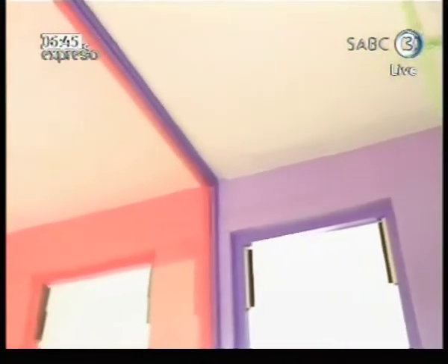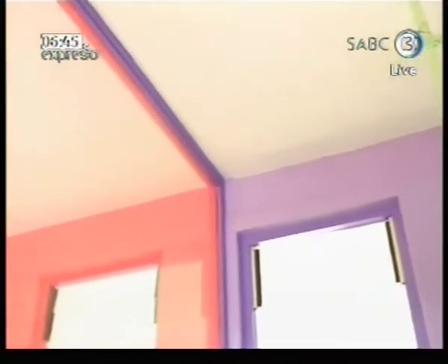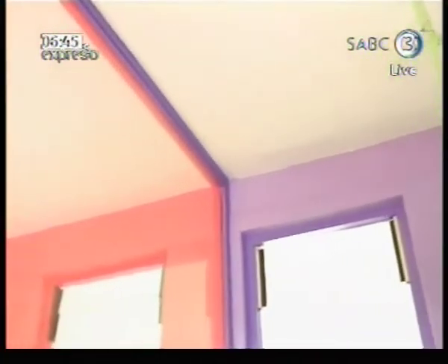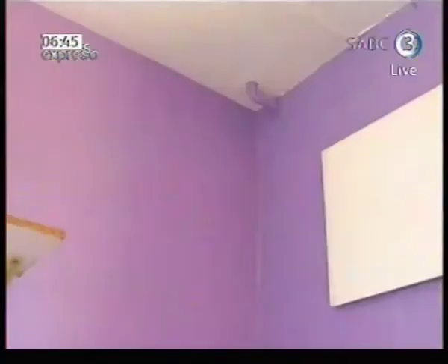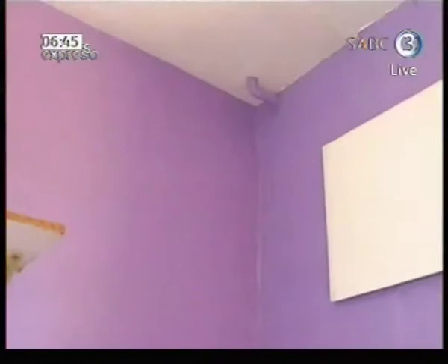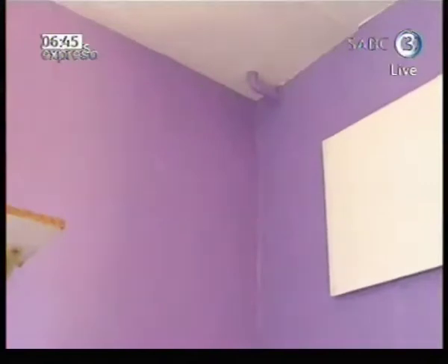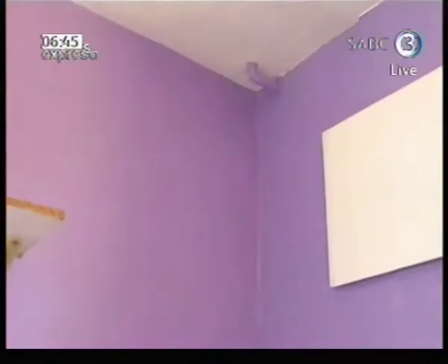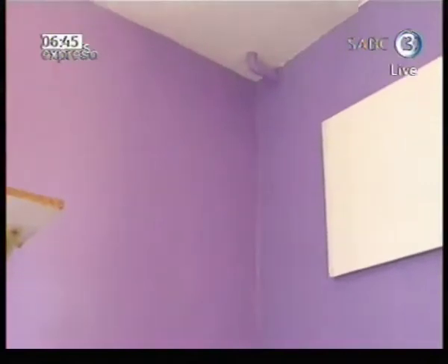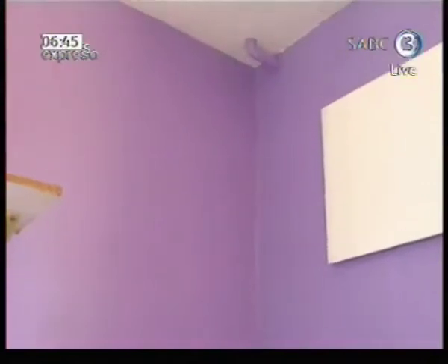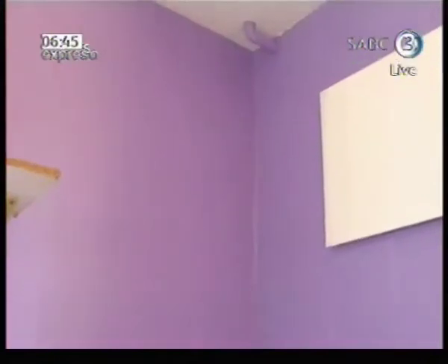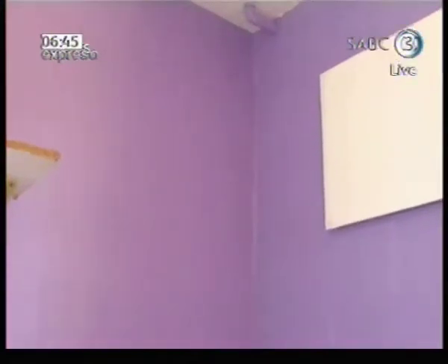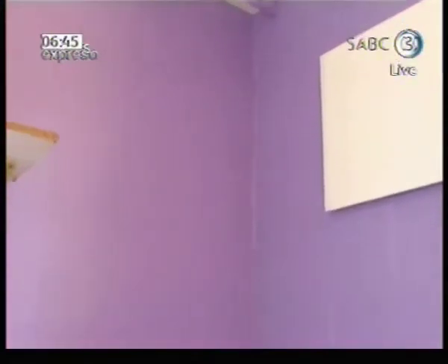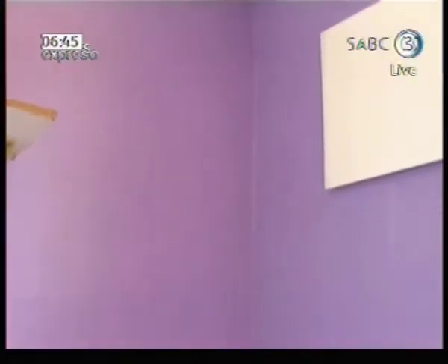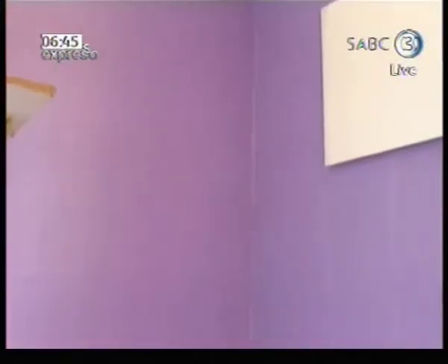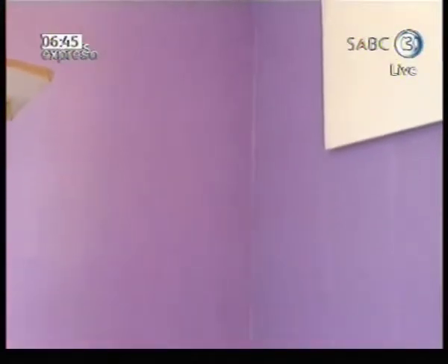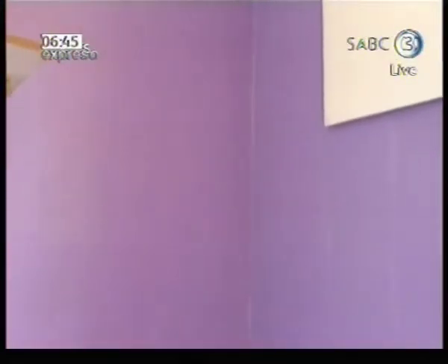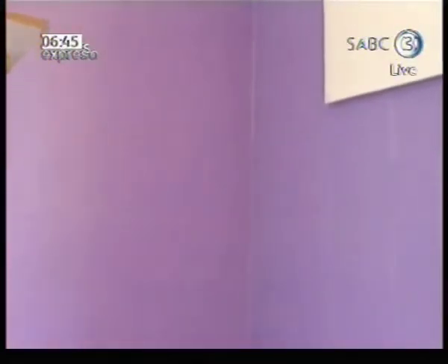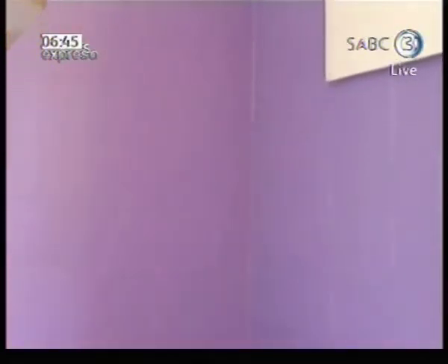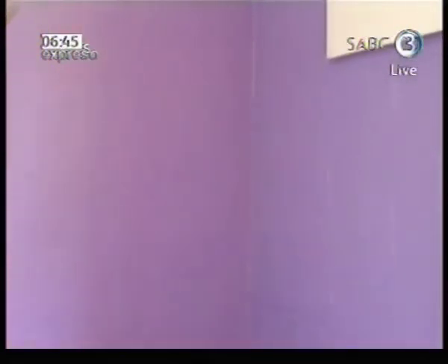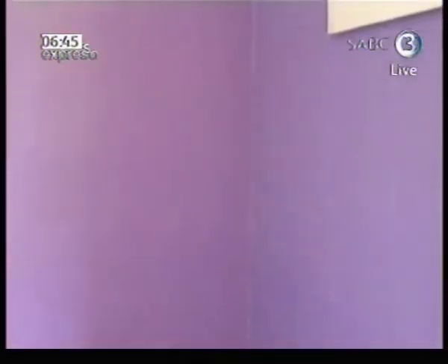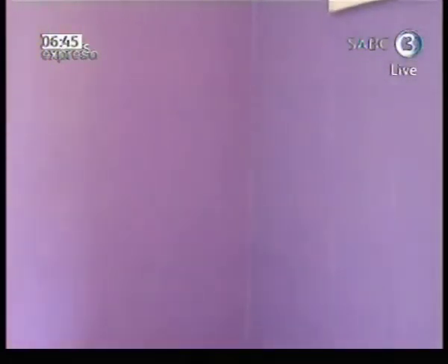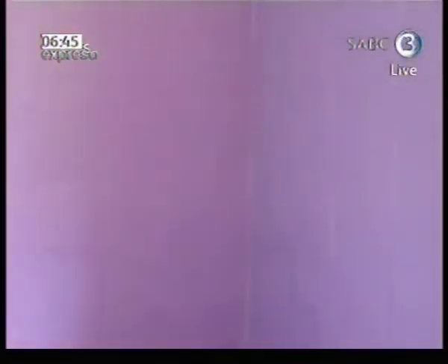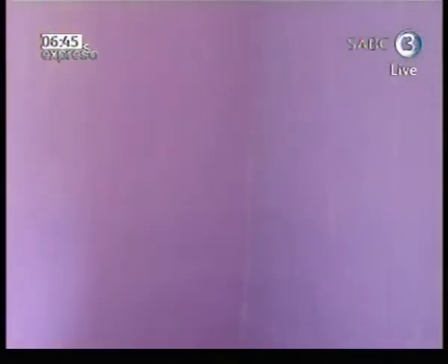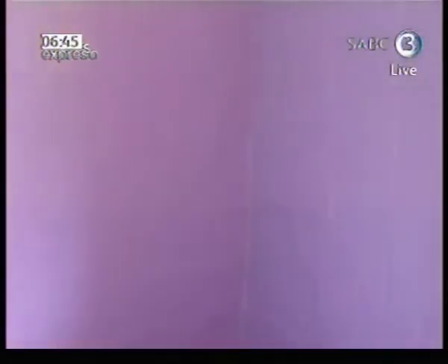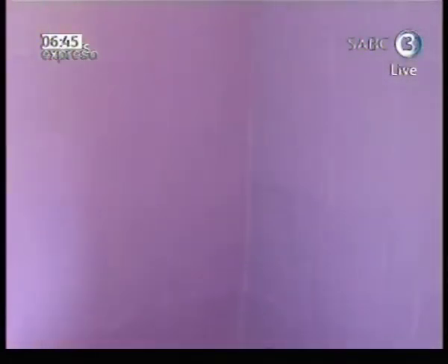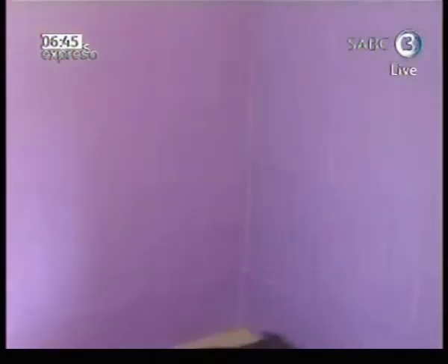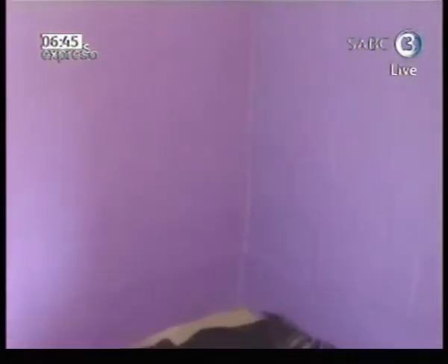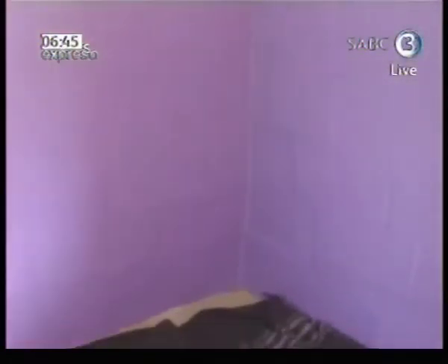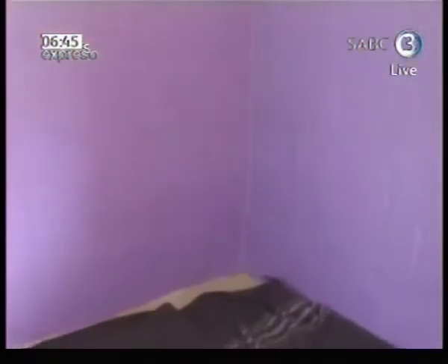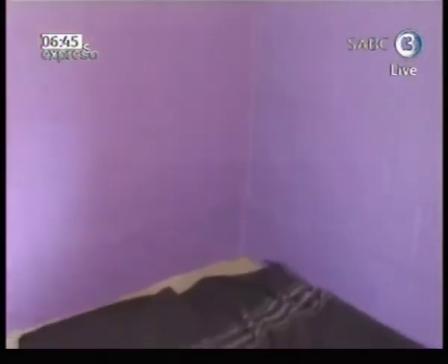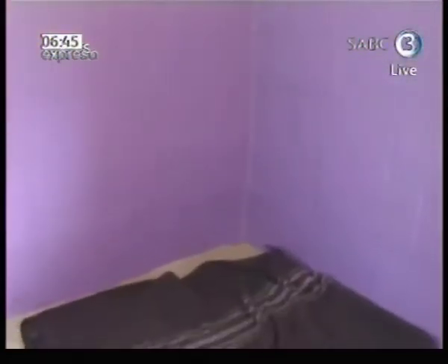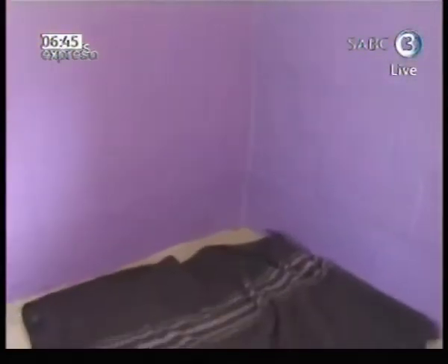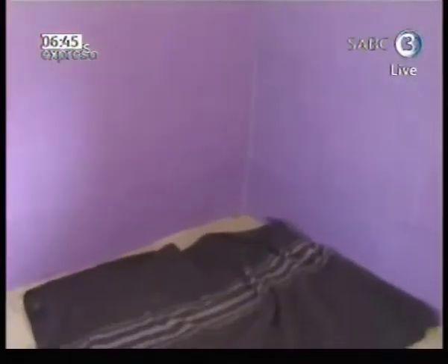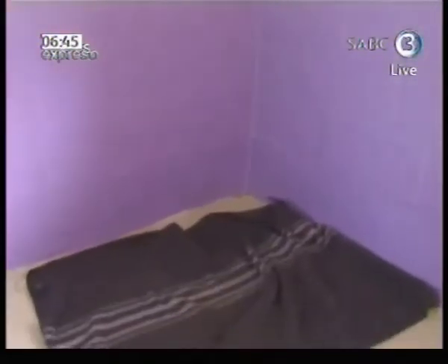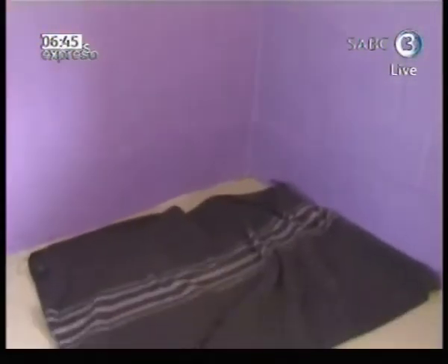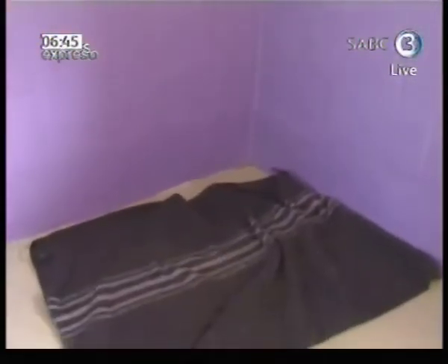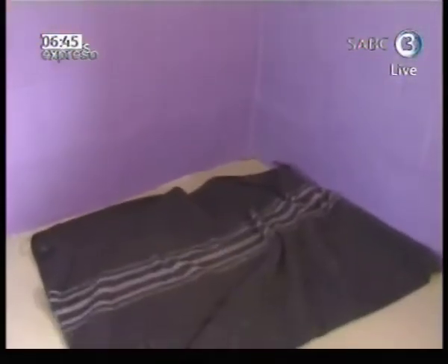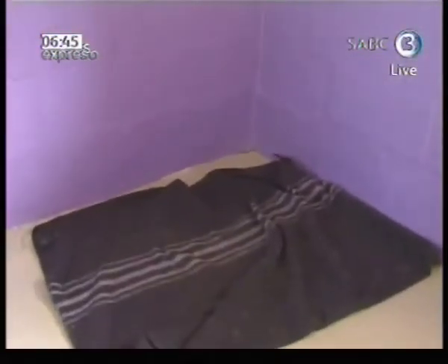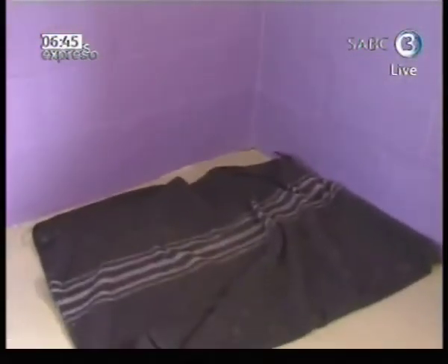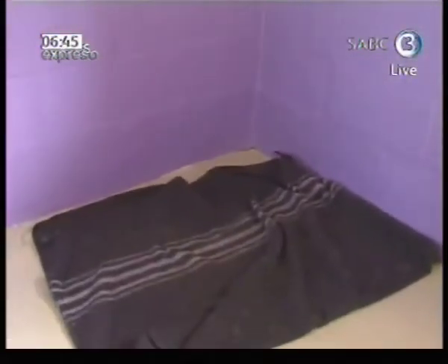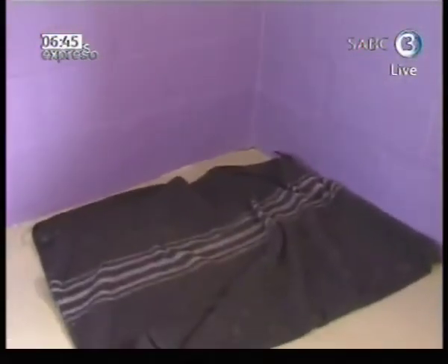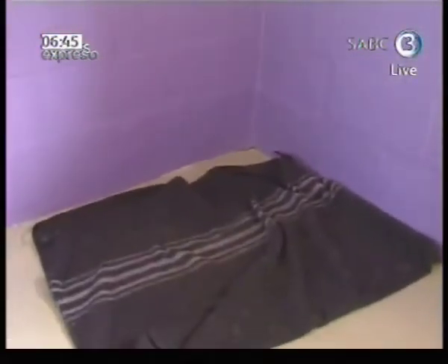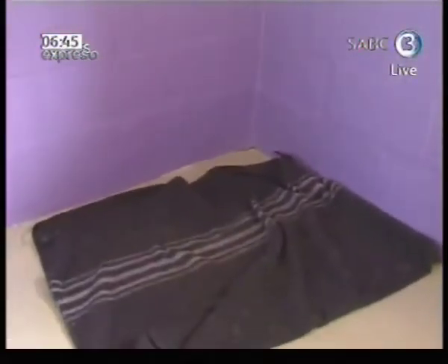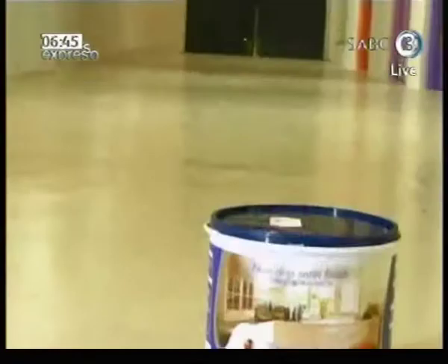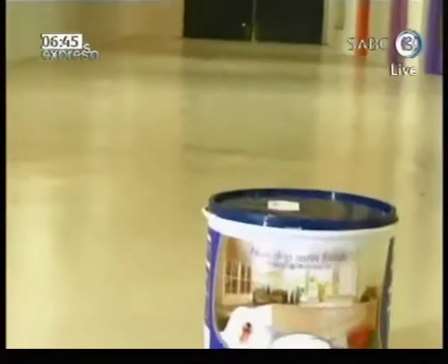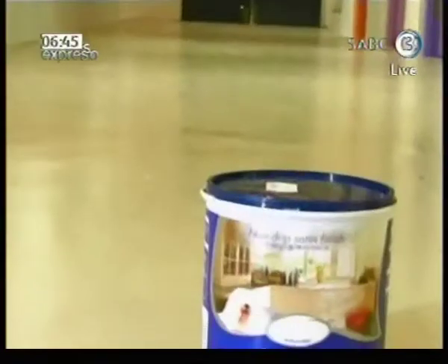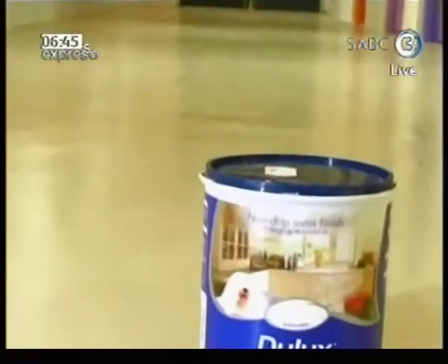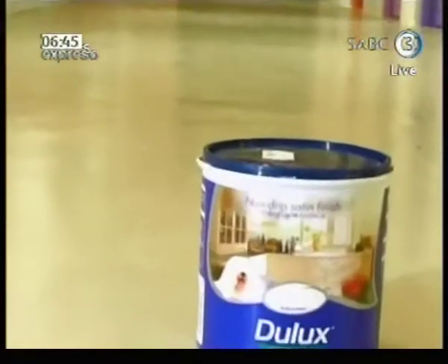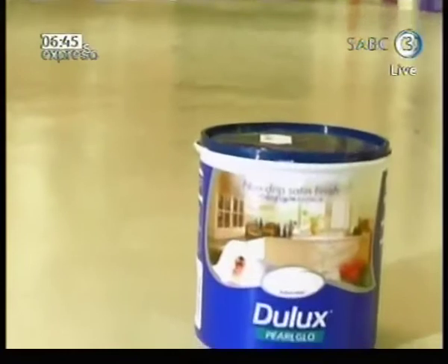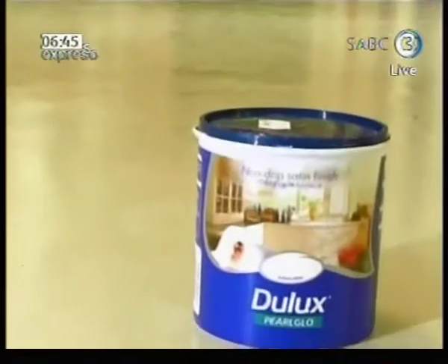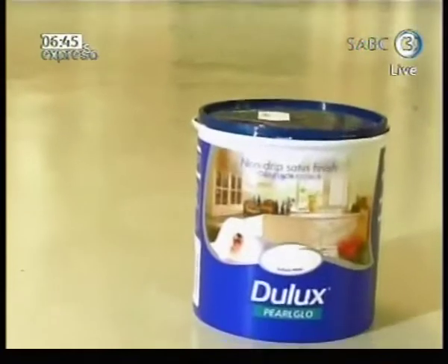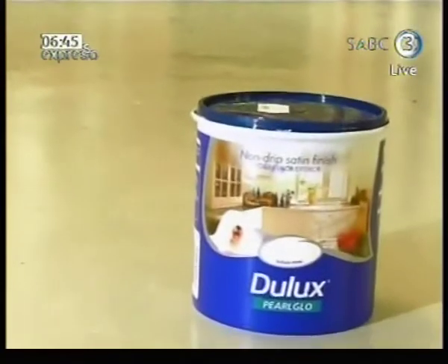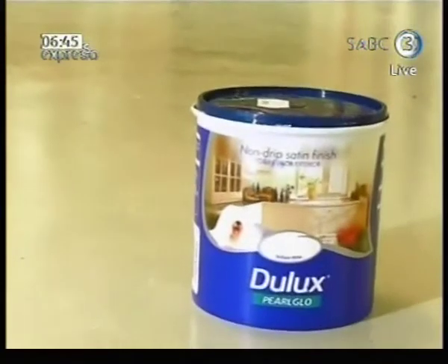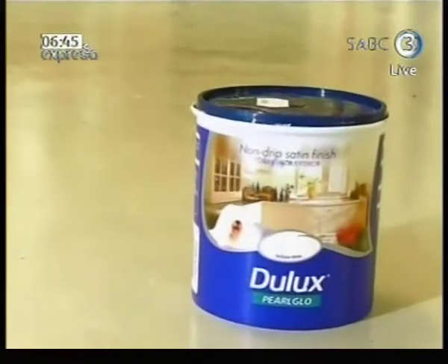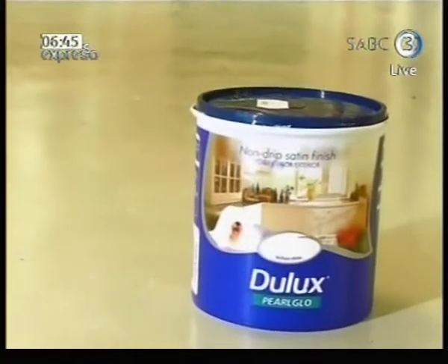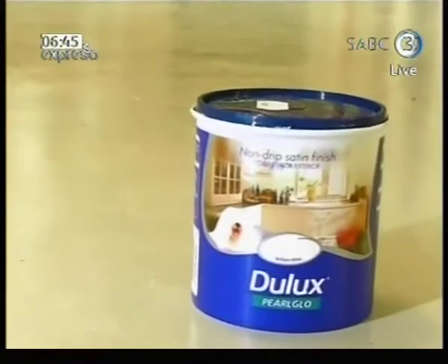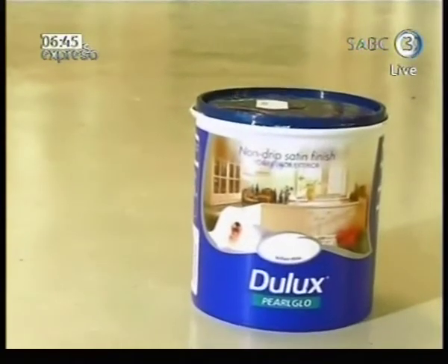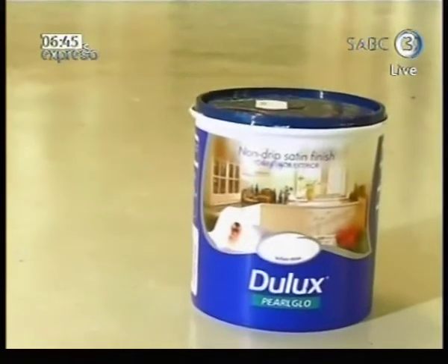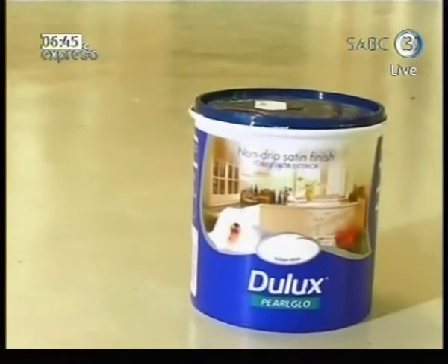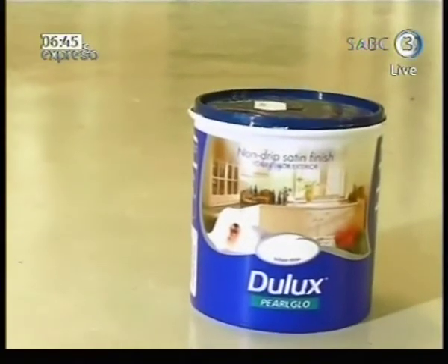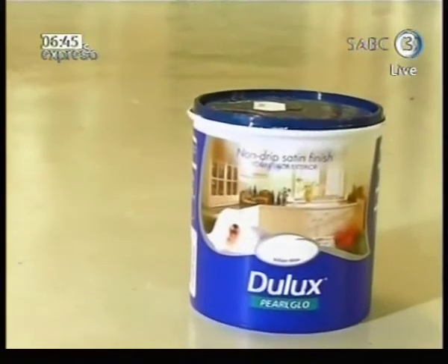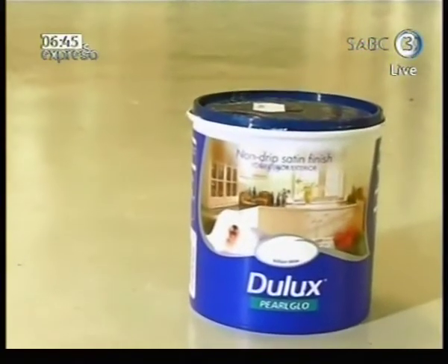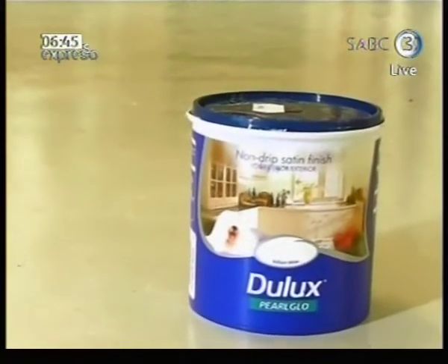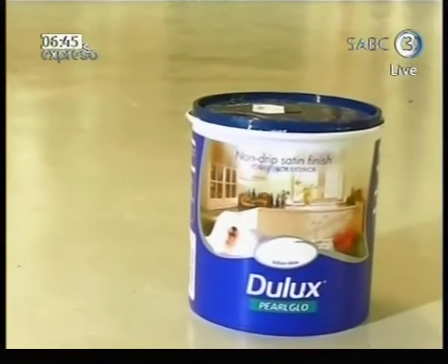Well done, Dulux. Read more on dog.org.za on how you can help save an animal from hunger or adopt a pet.